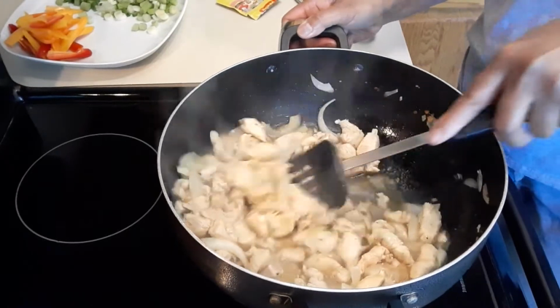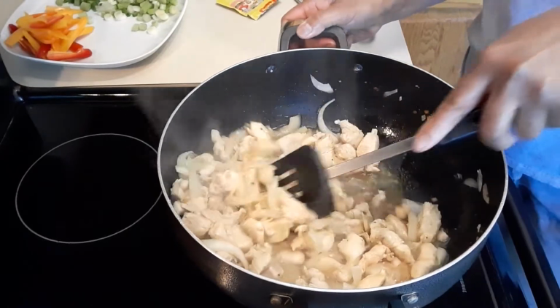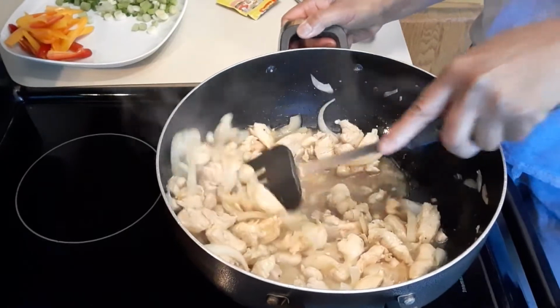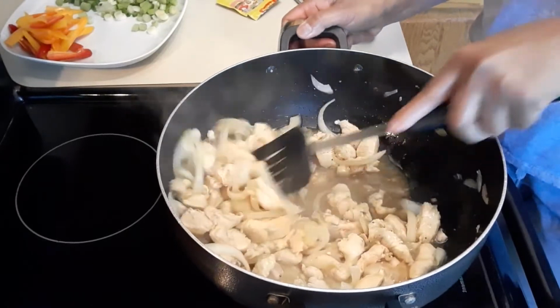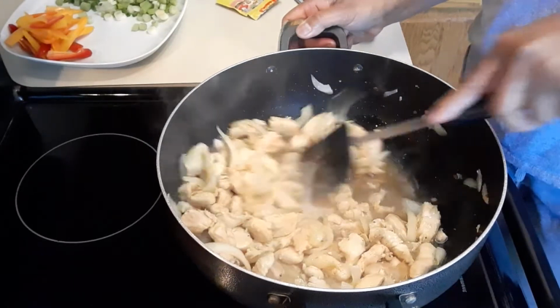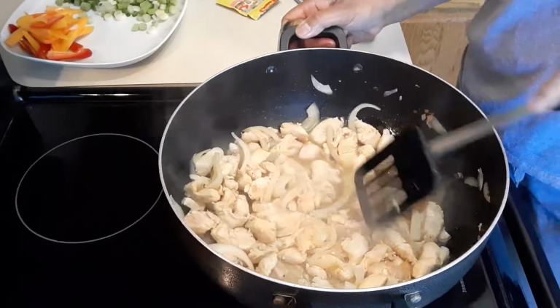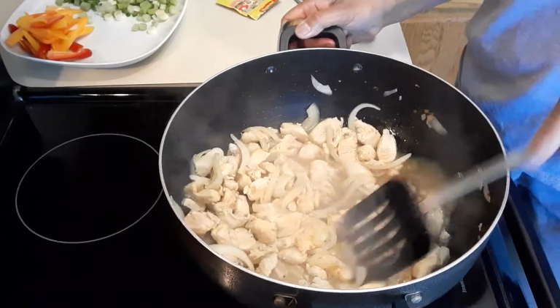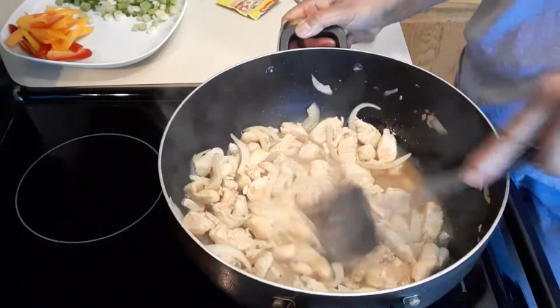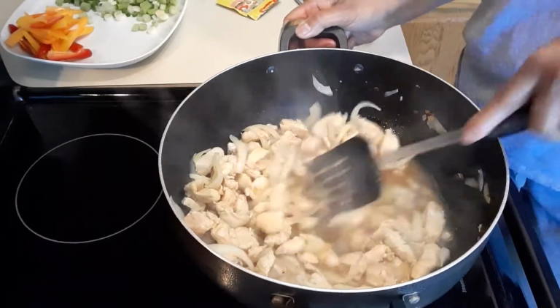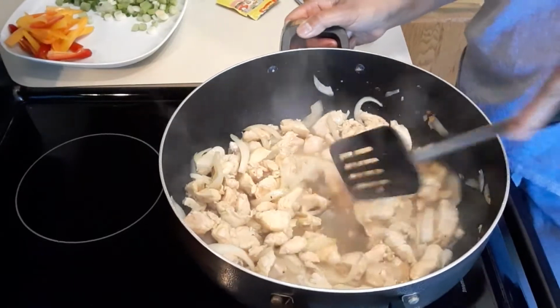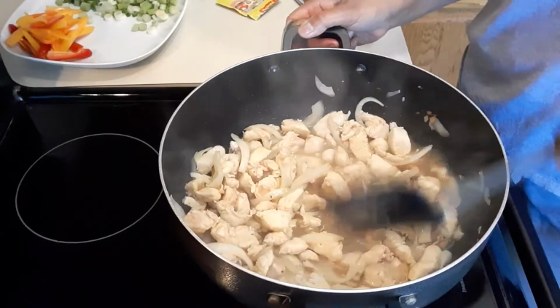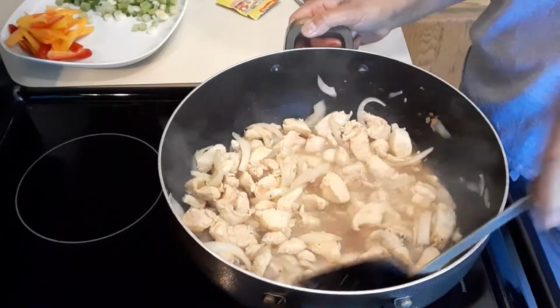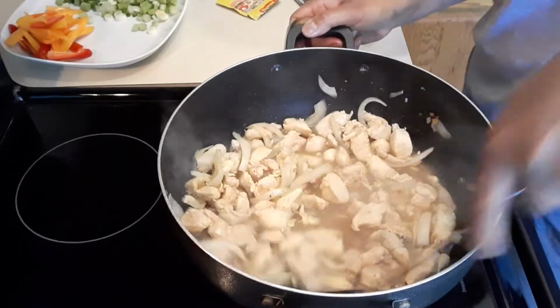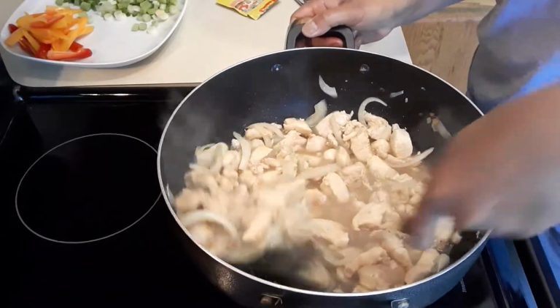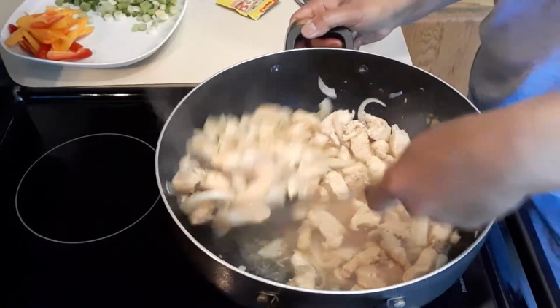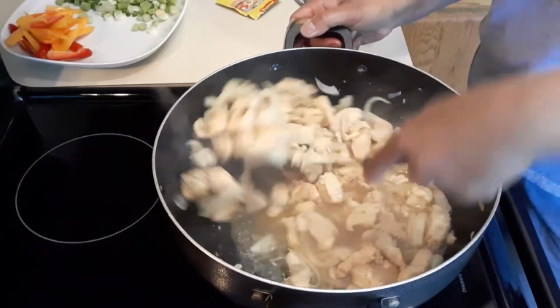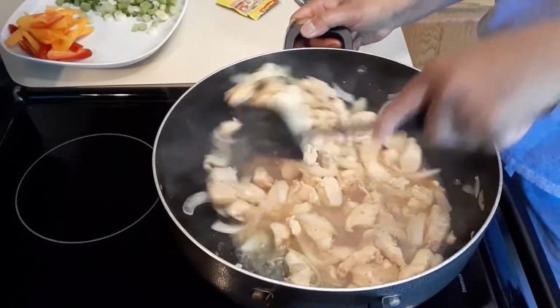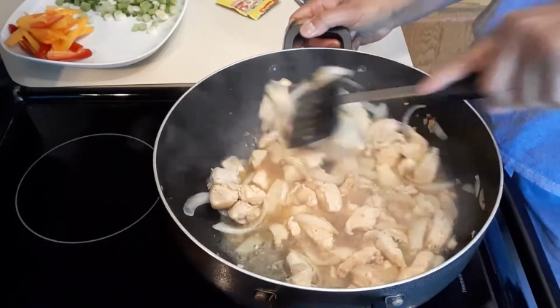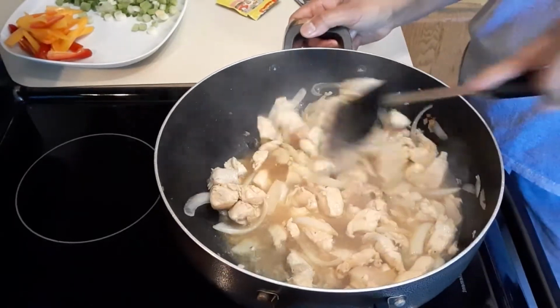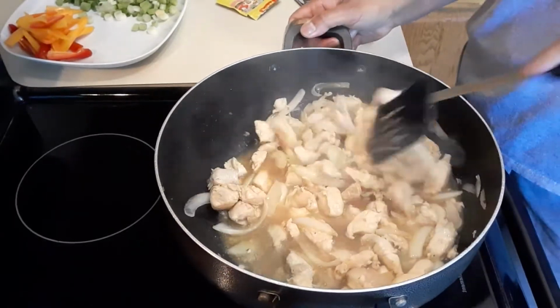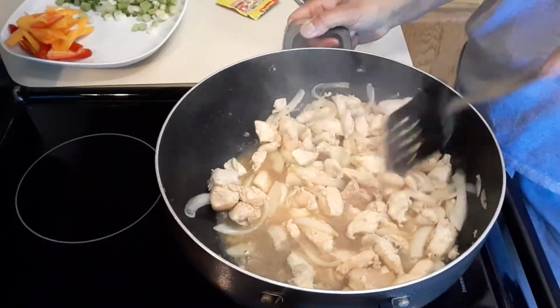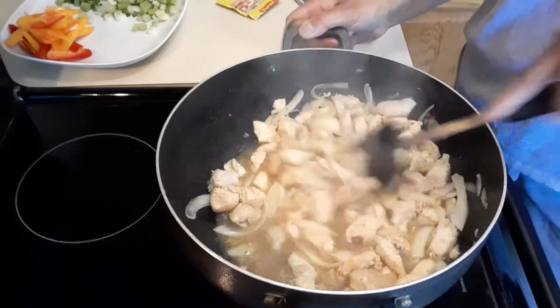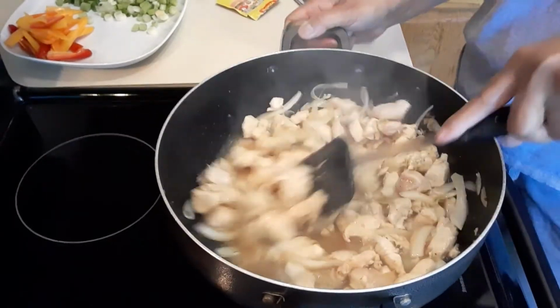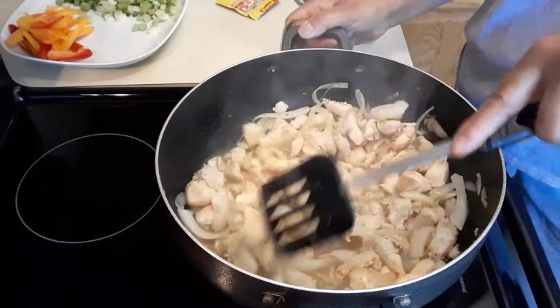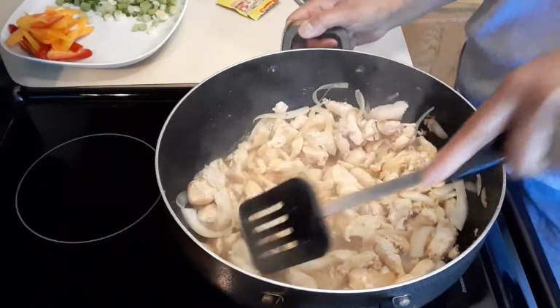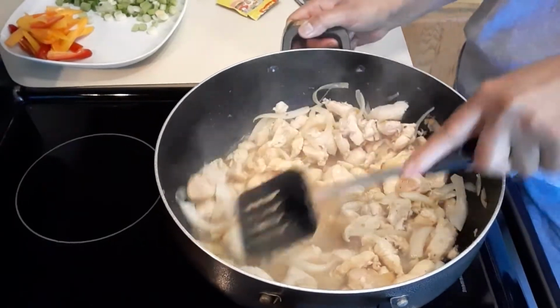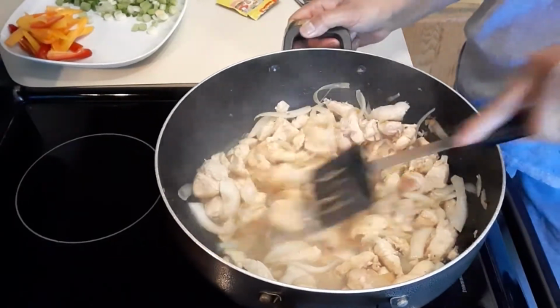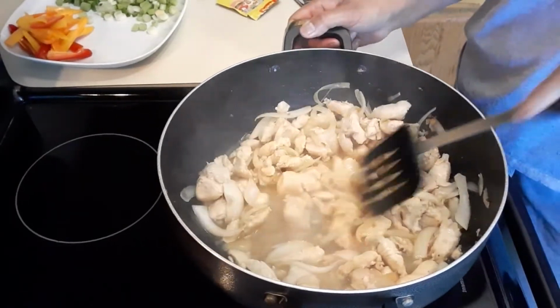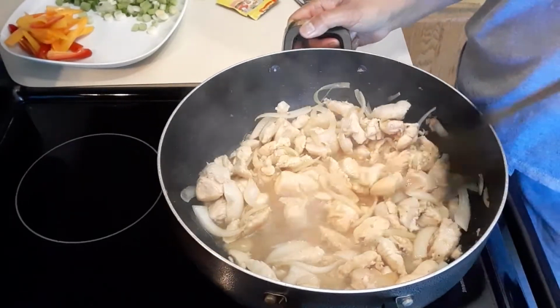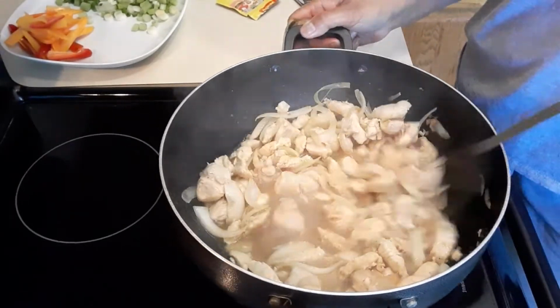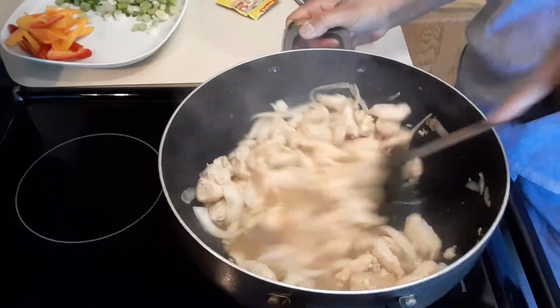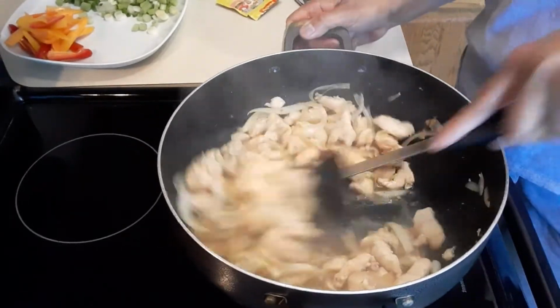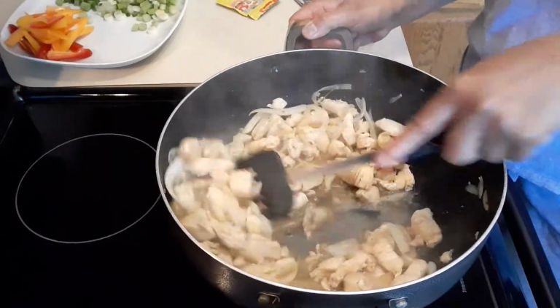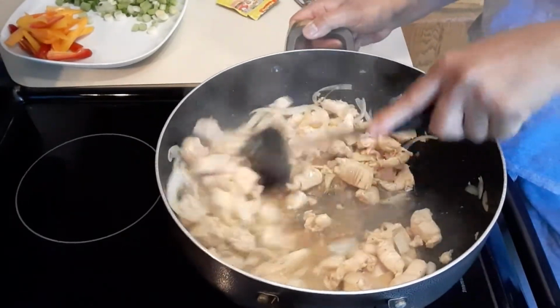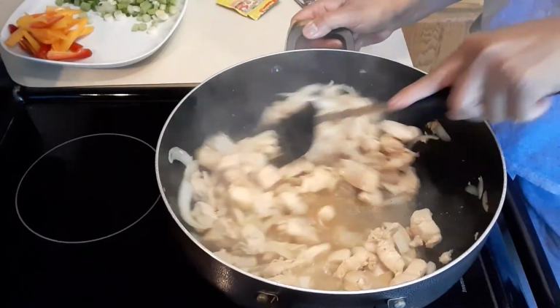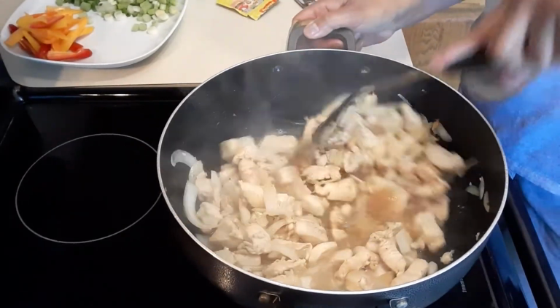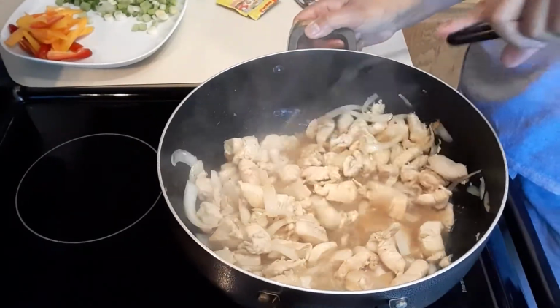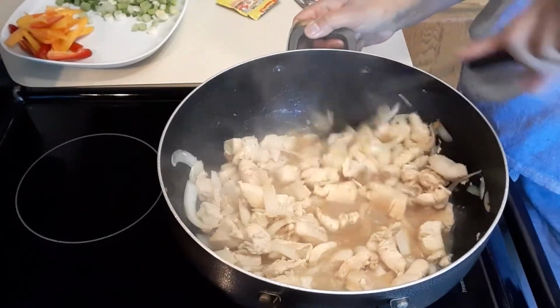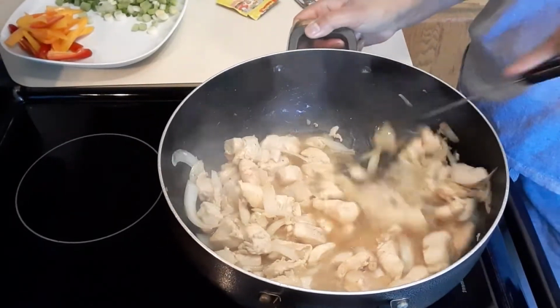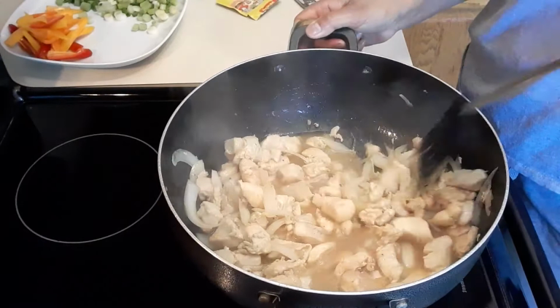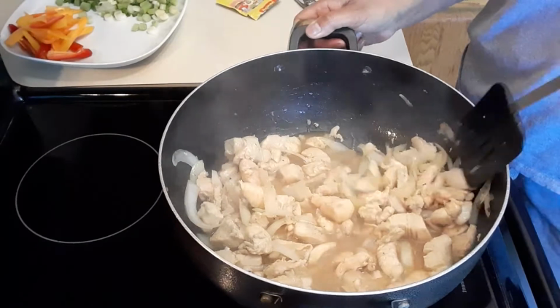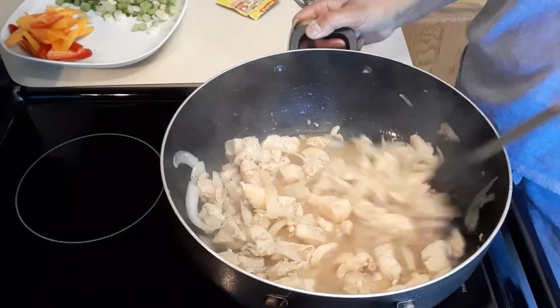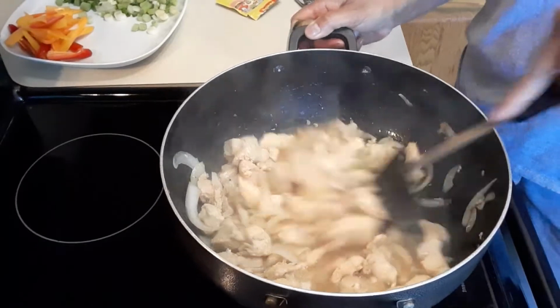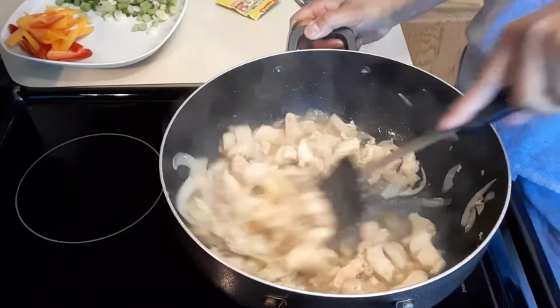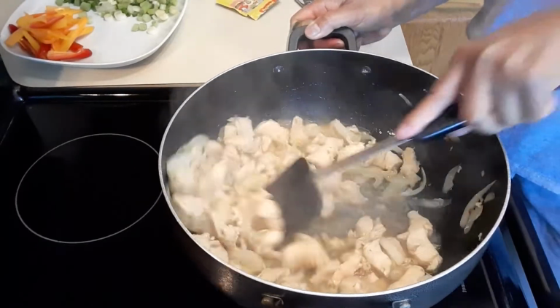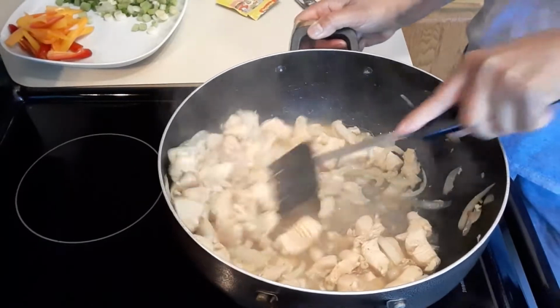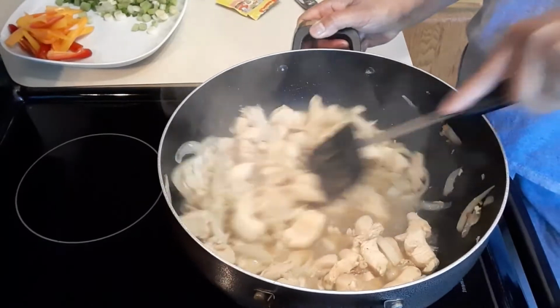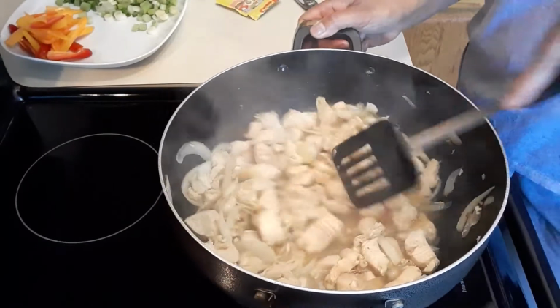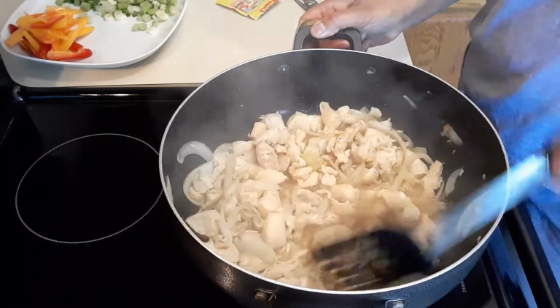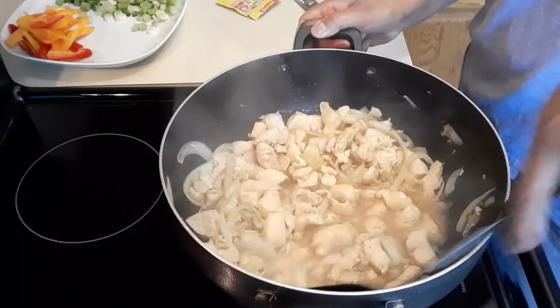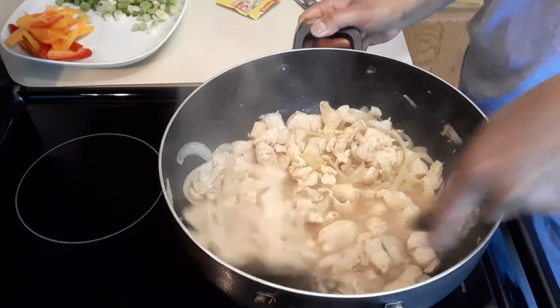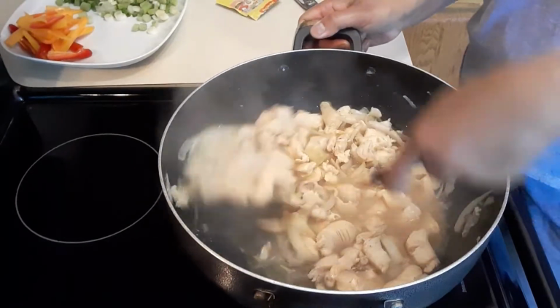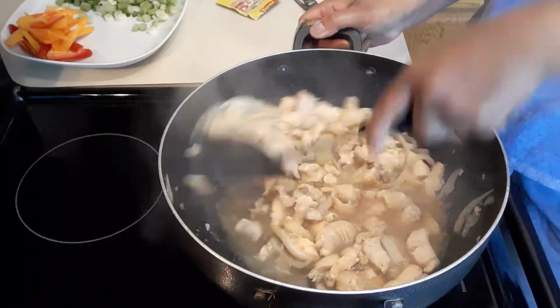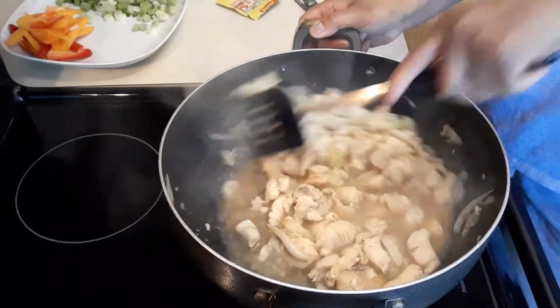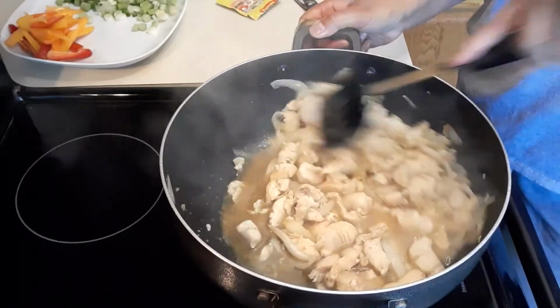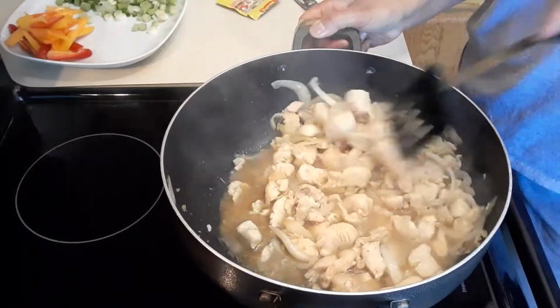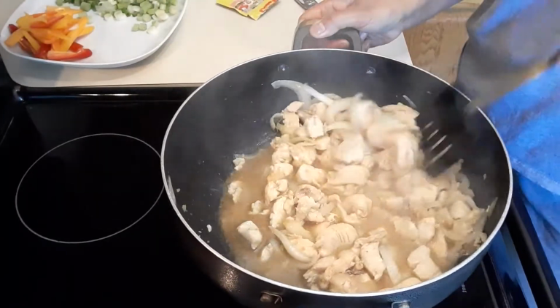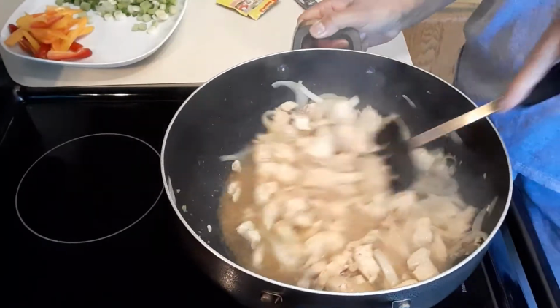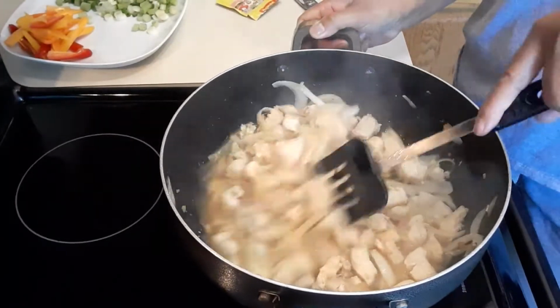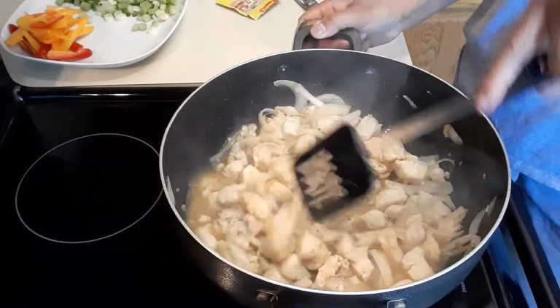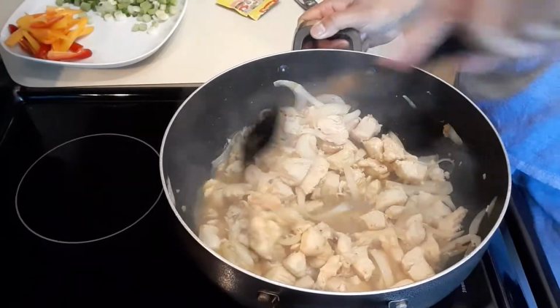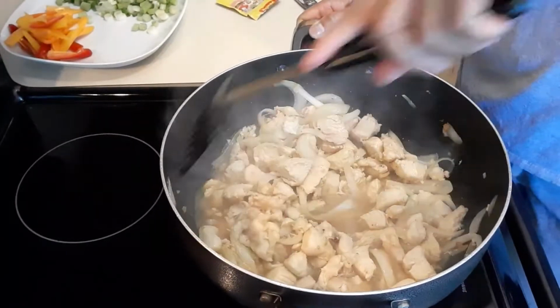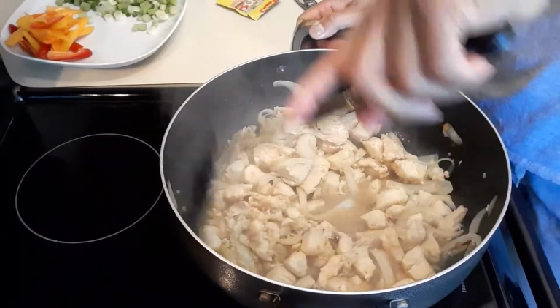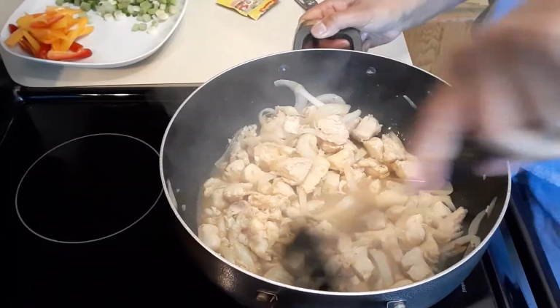As you can see, the chicken is producing some juice, so we're gonna continue cooking the chicken.